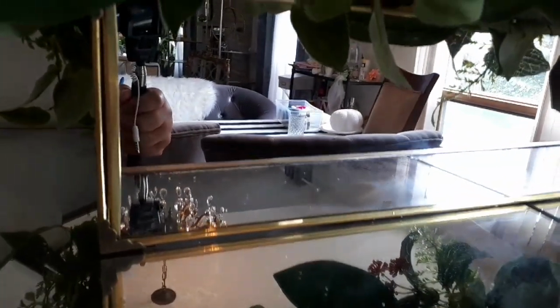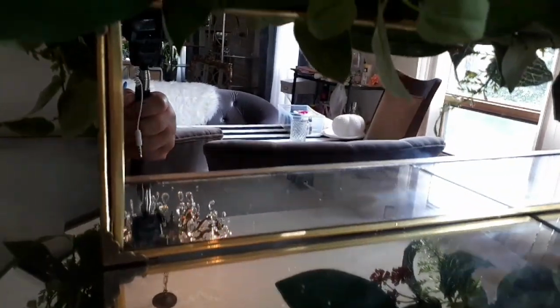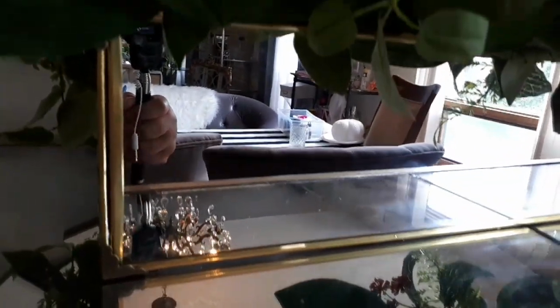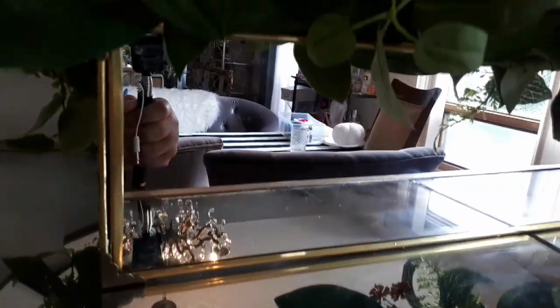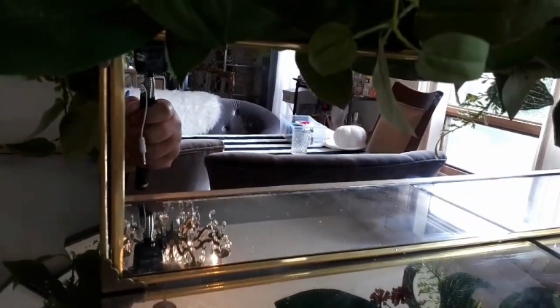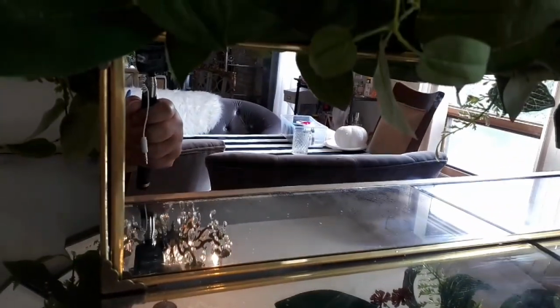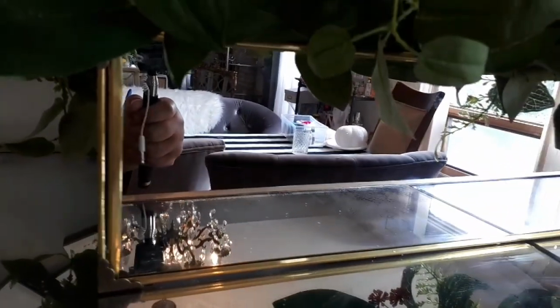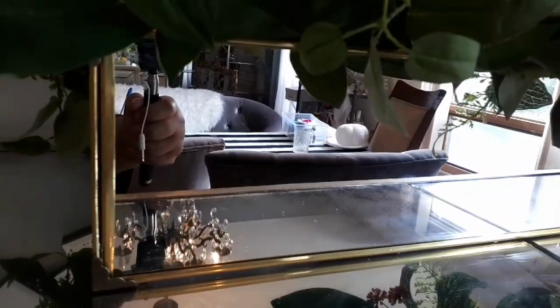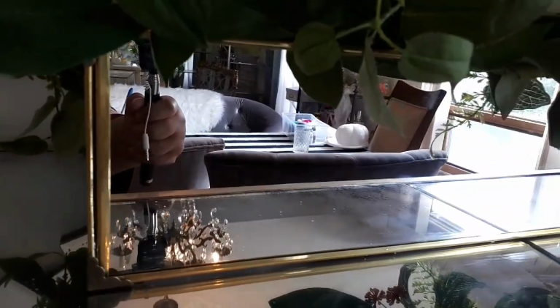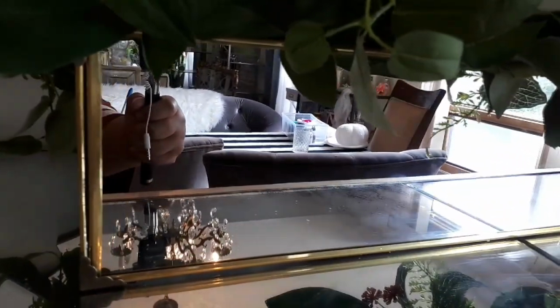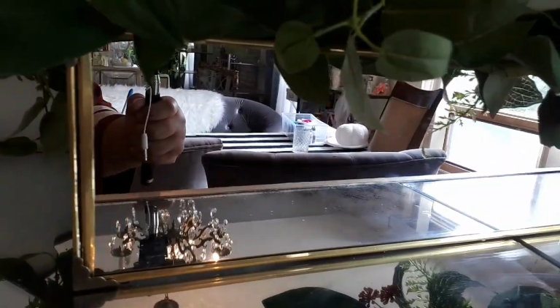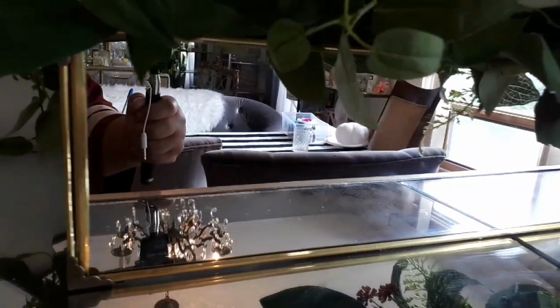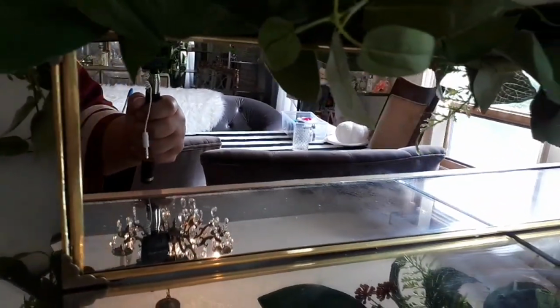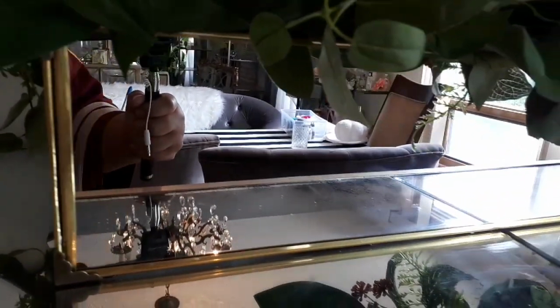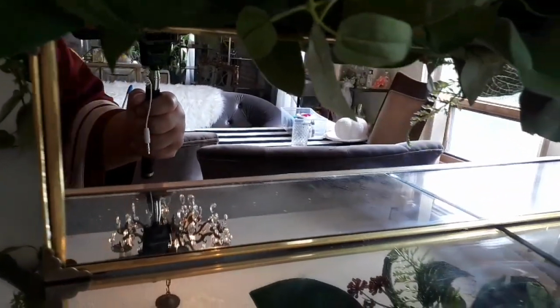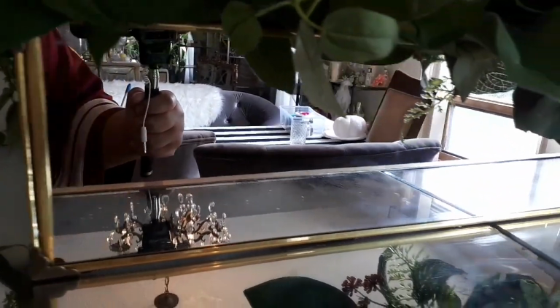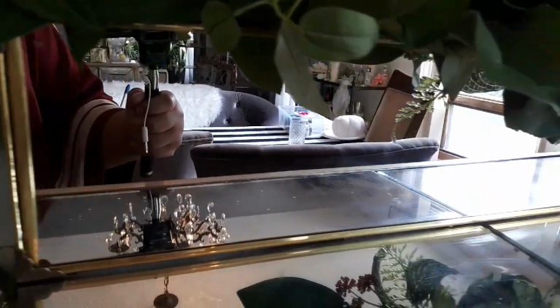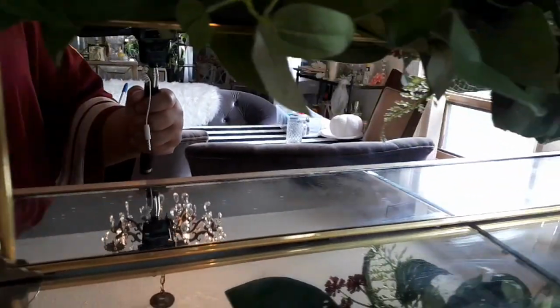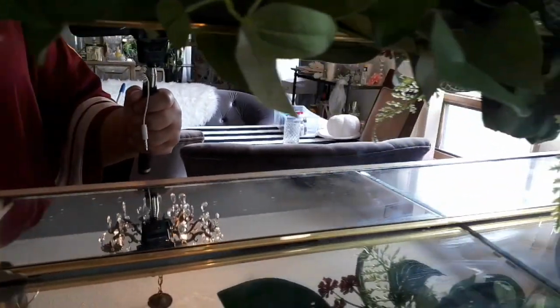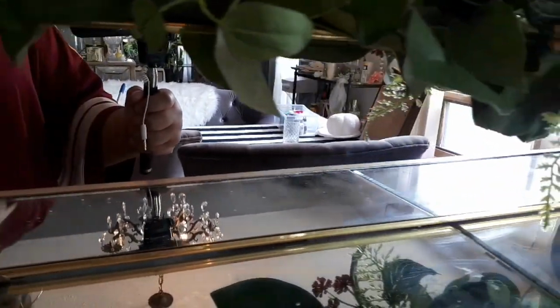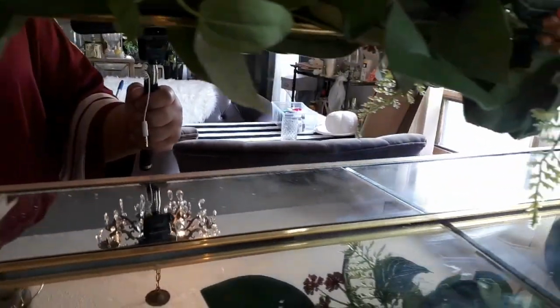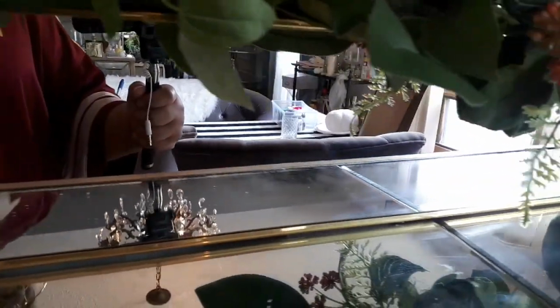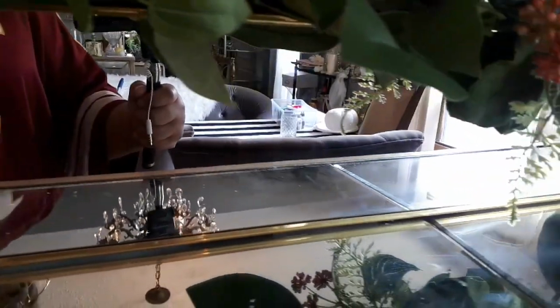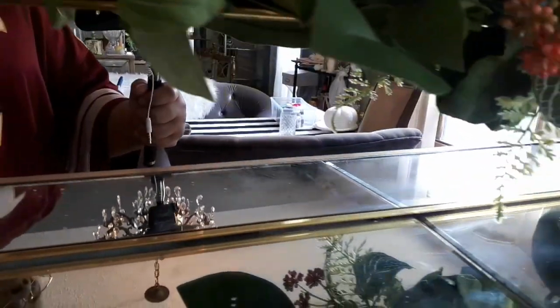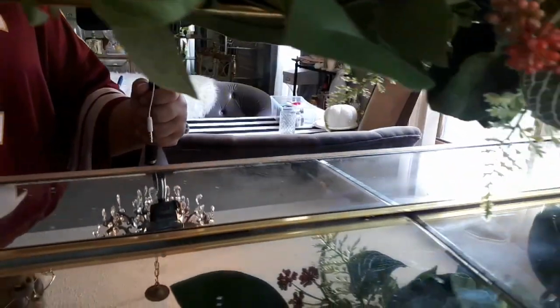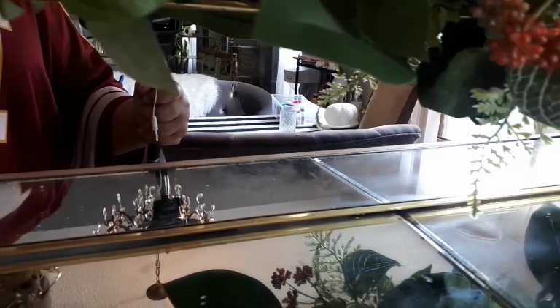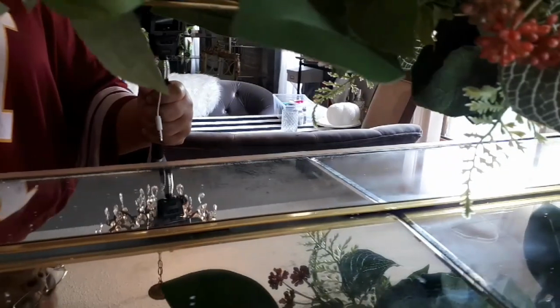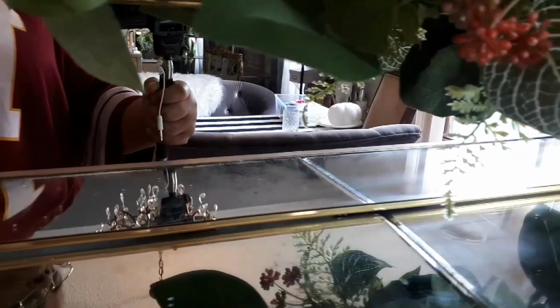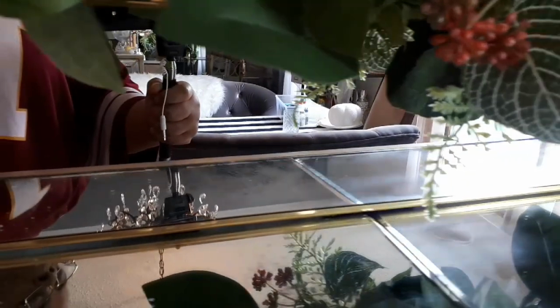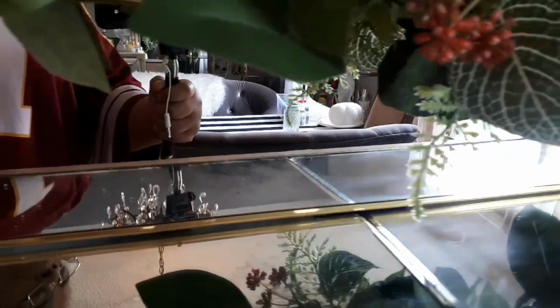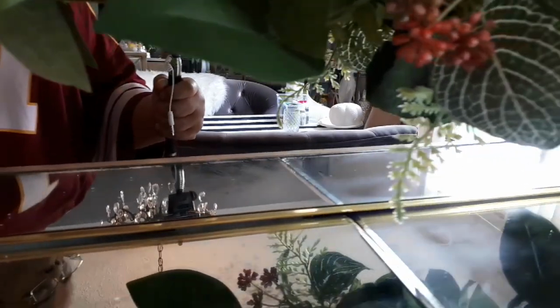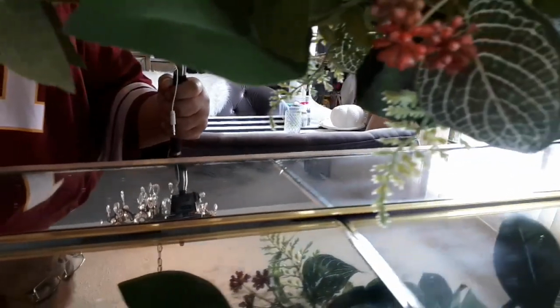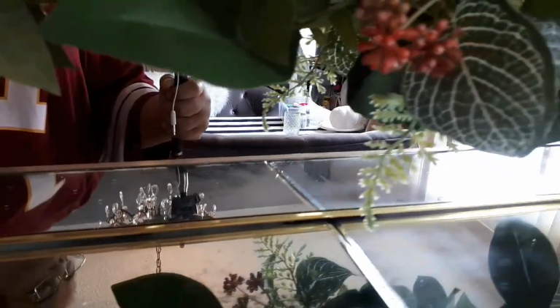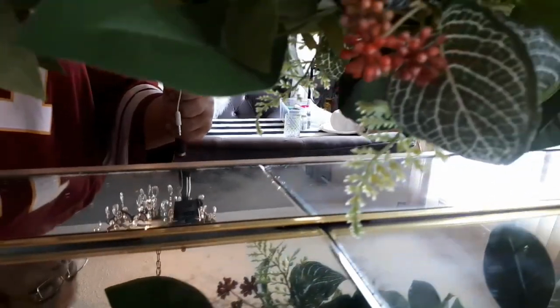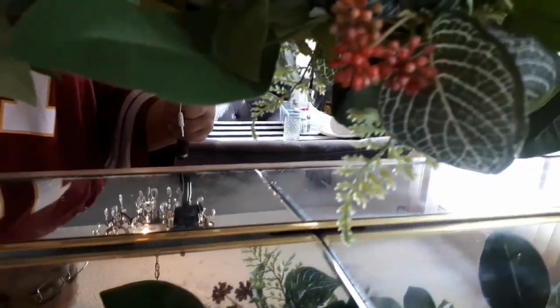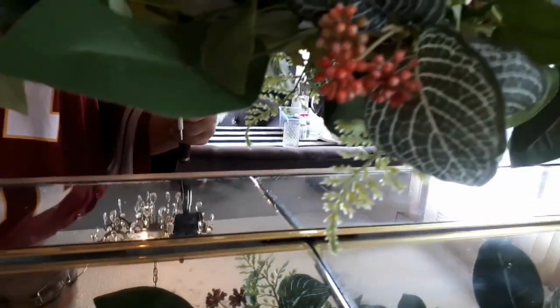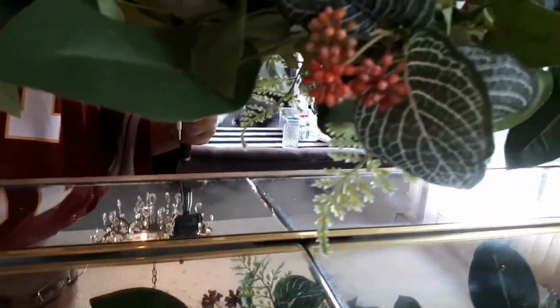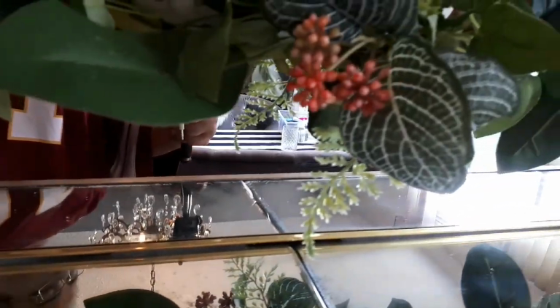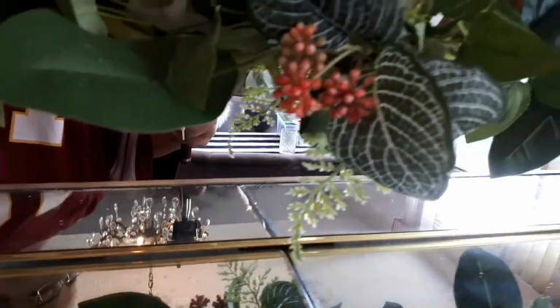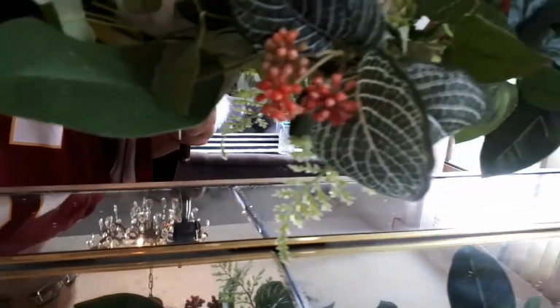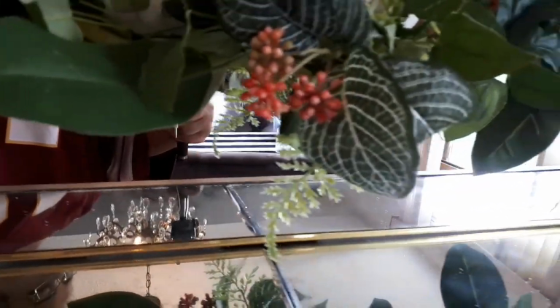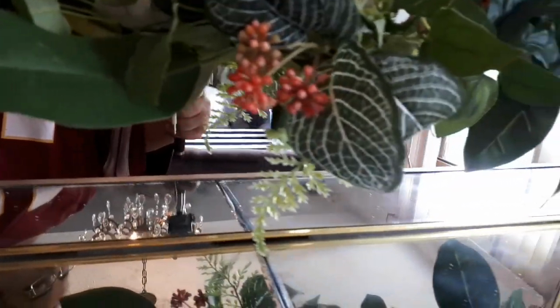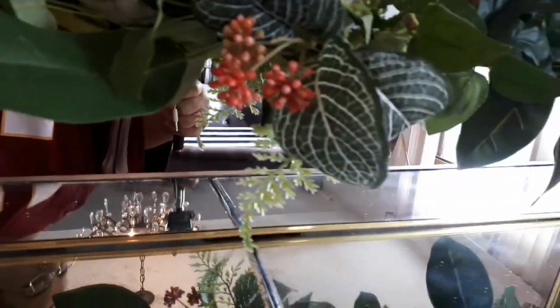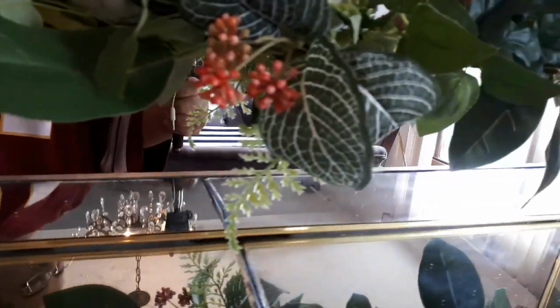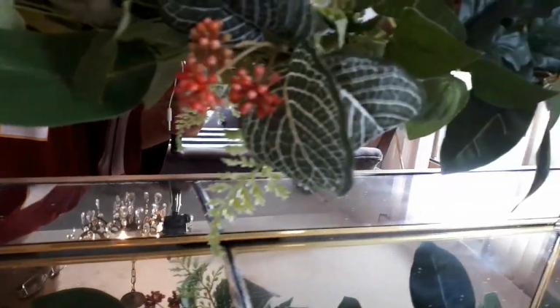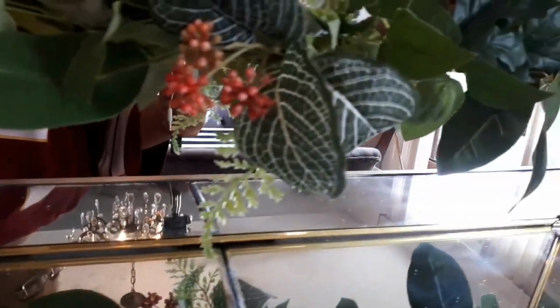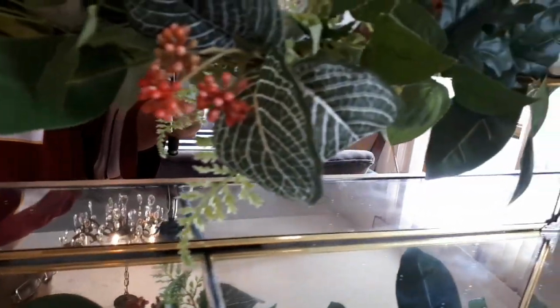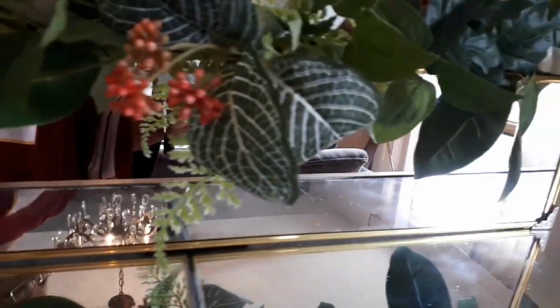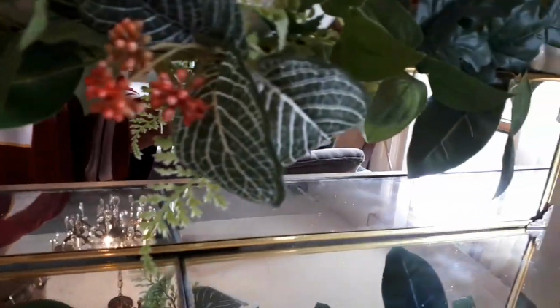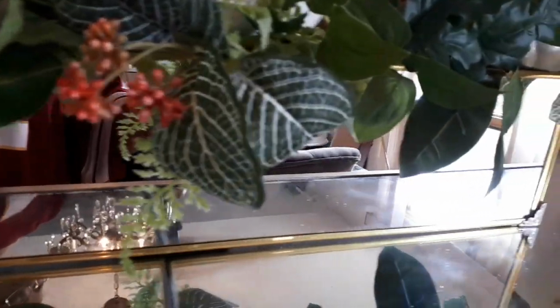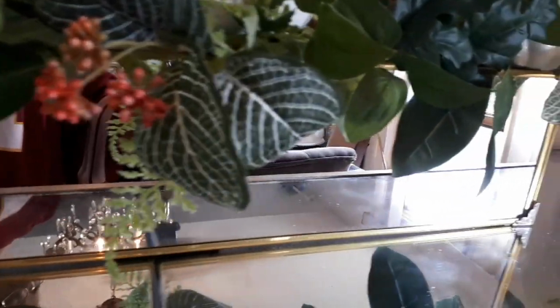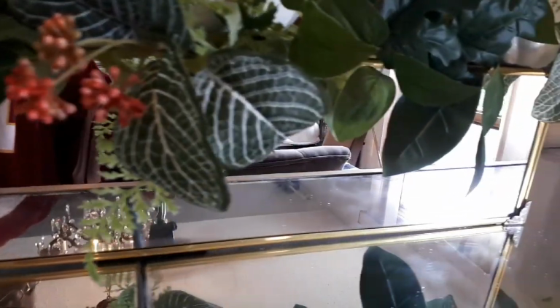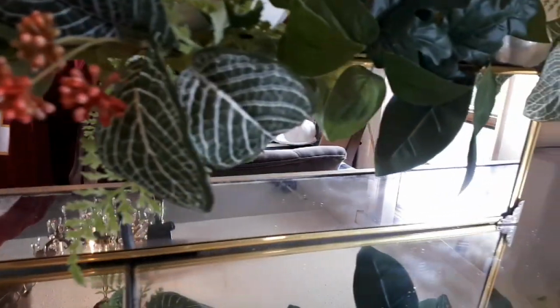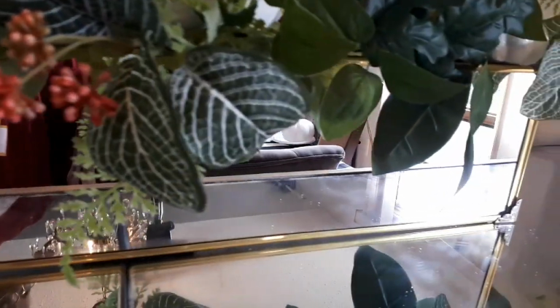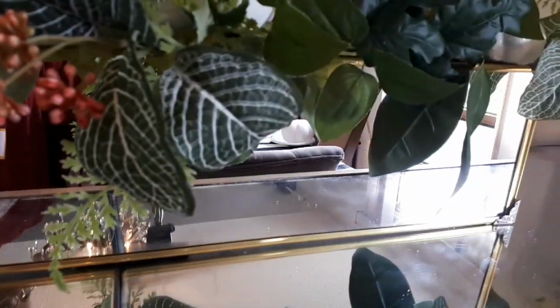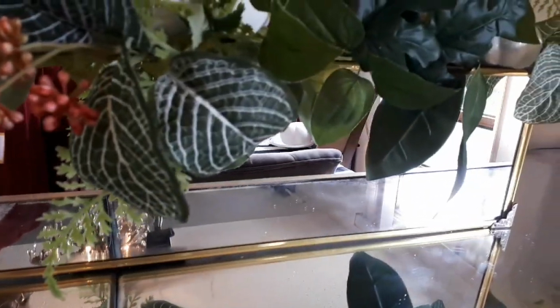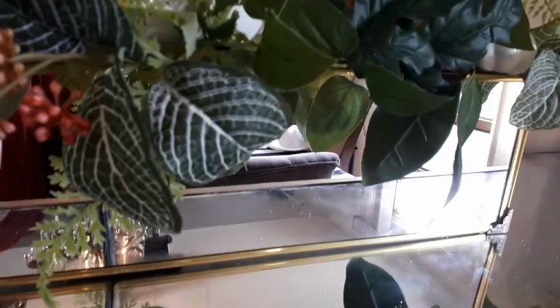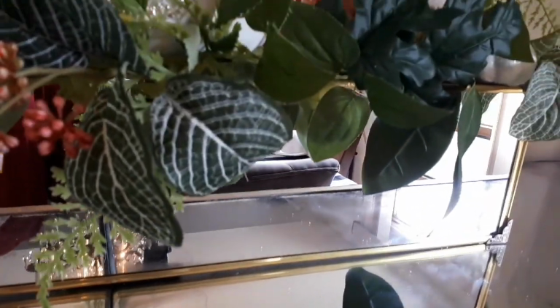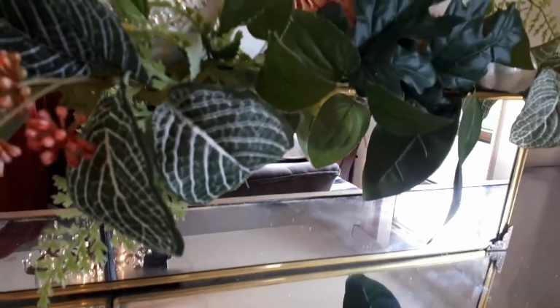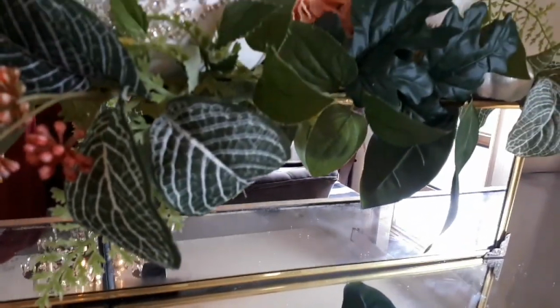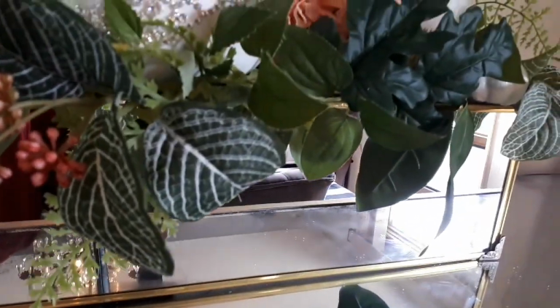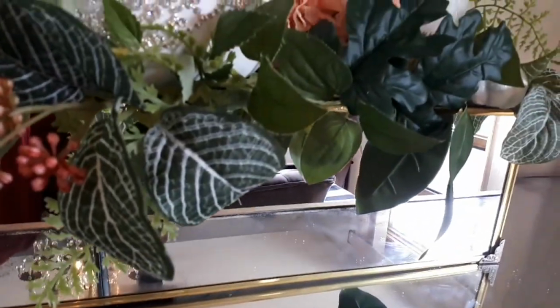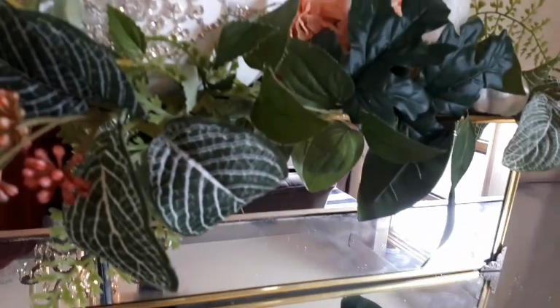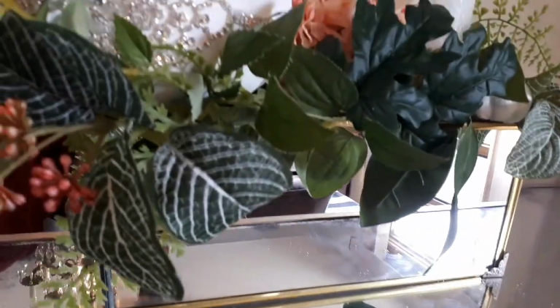Also, sorry for my image being in the mirror, but I couldn't avoid it if I wanted to take a close-up. Once again, so sorry.